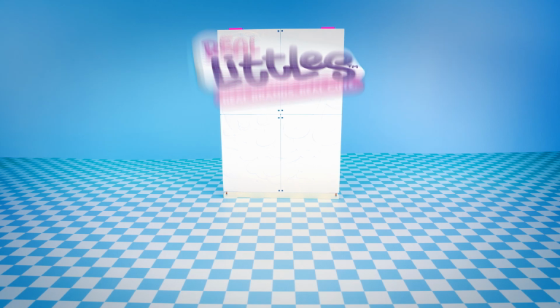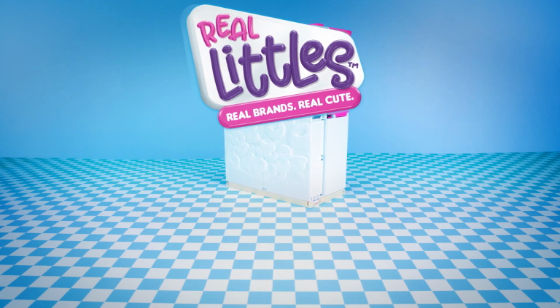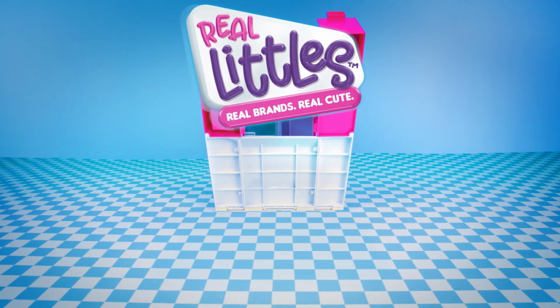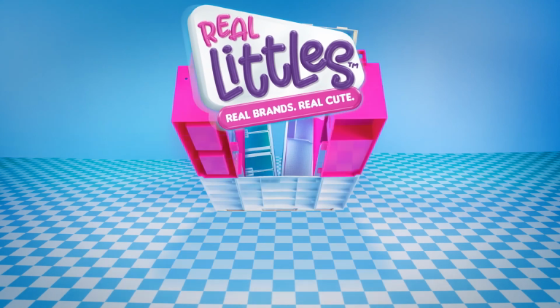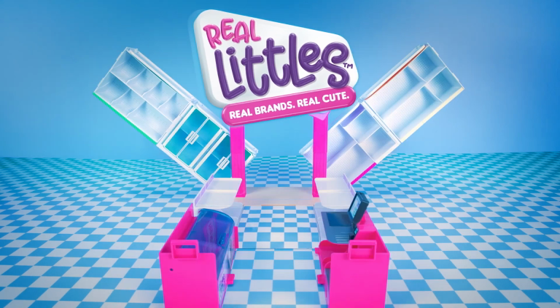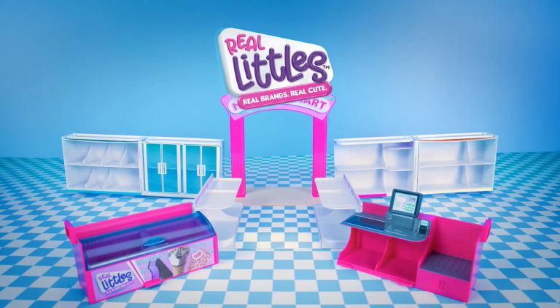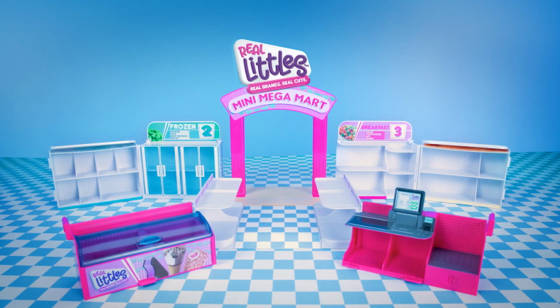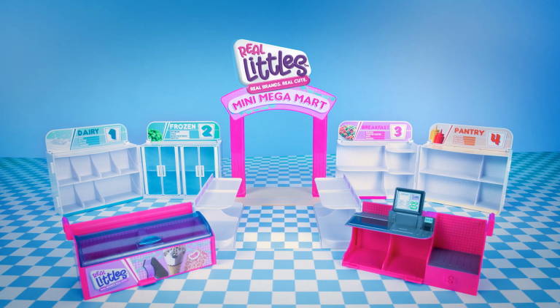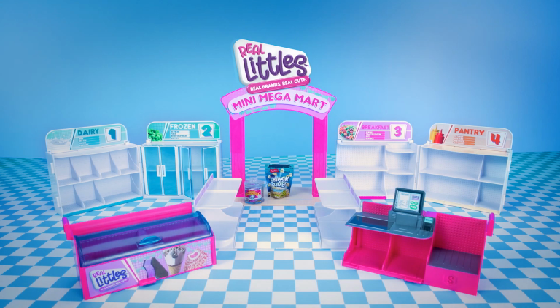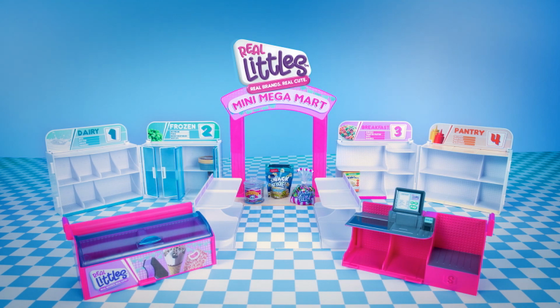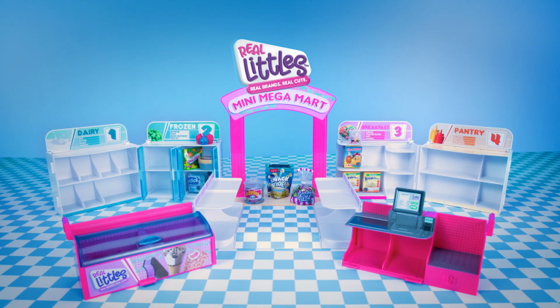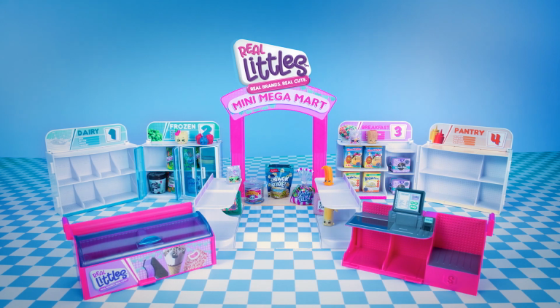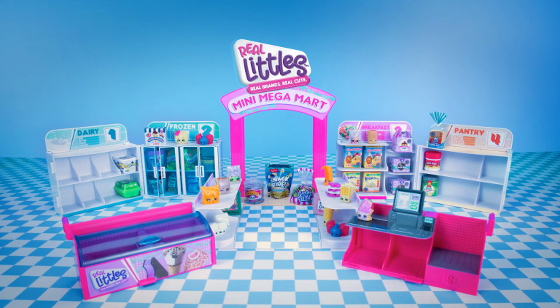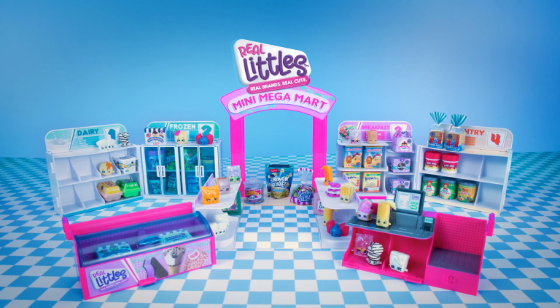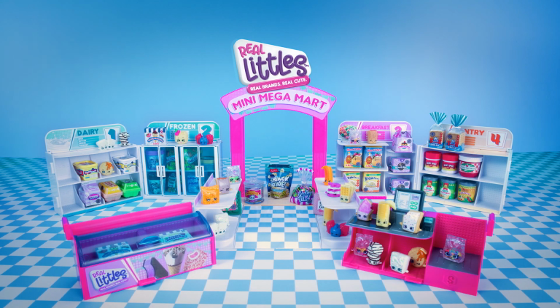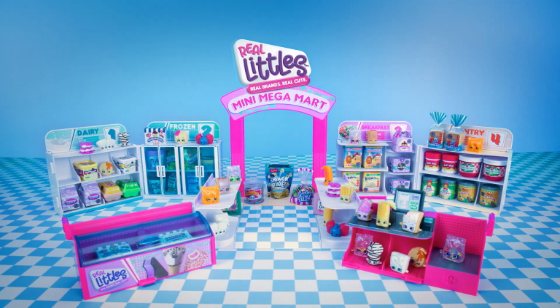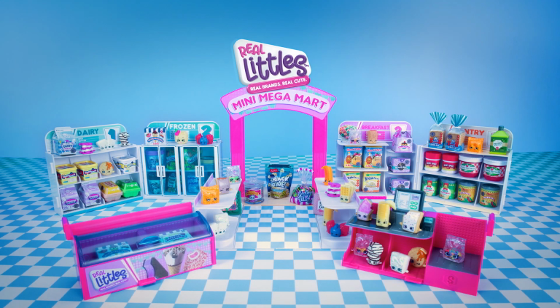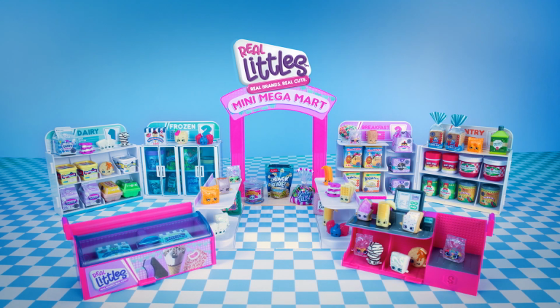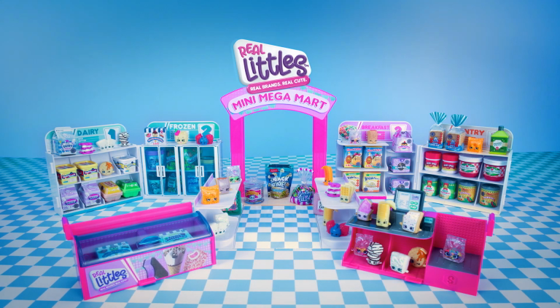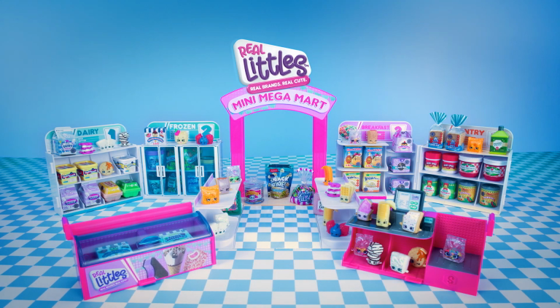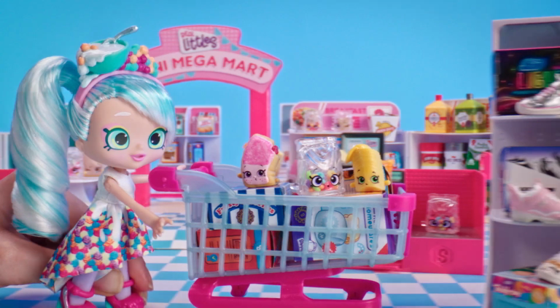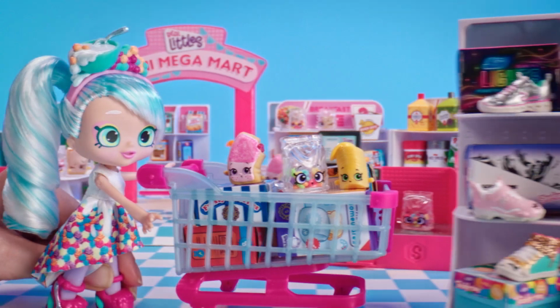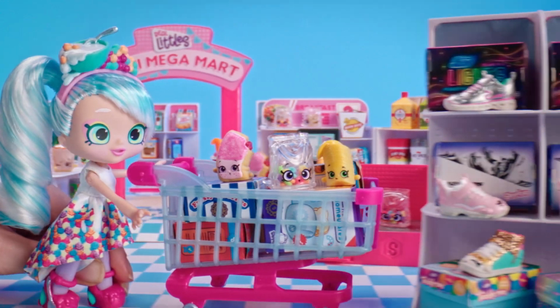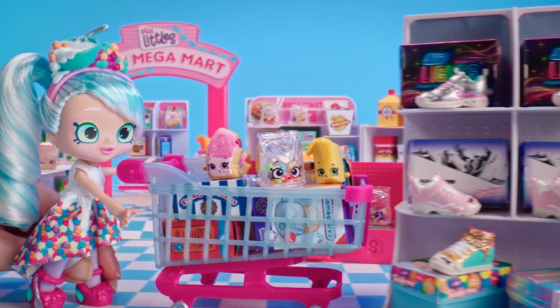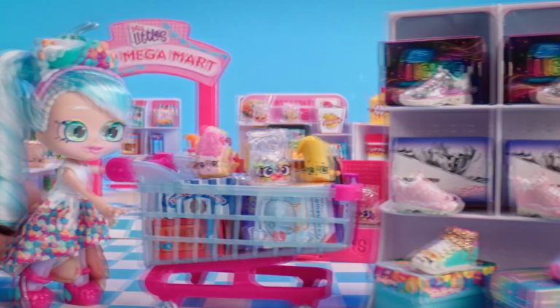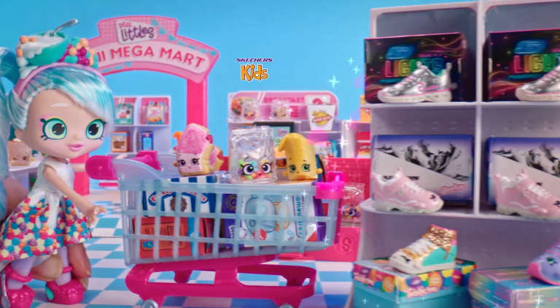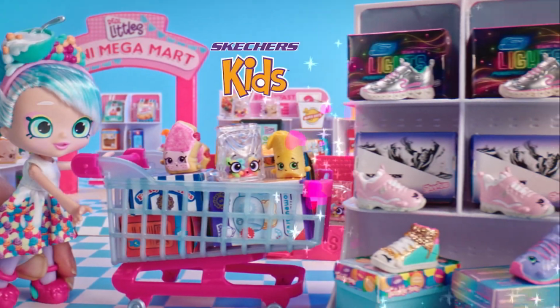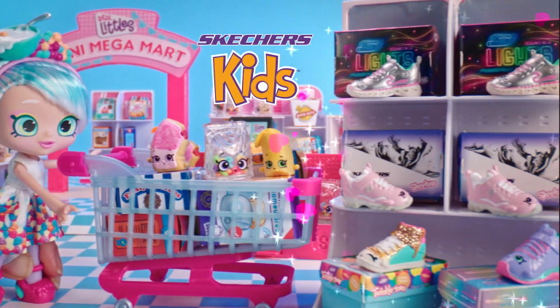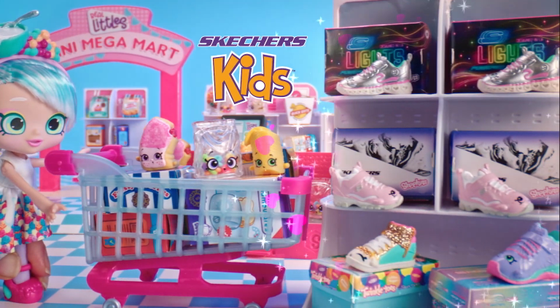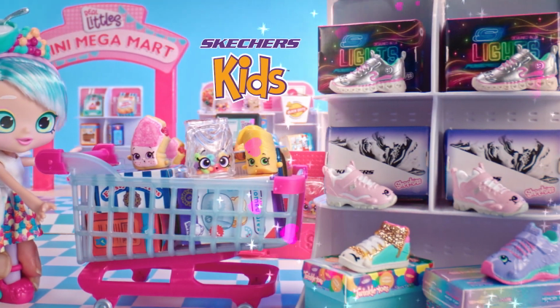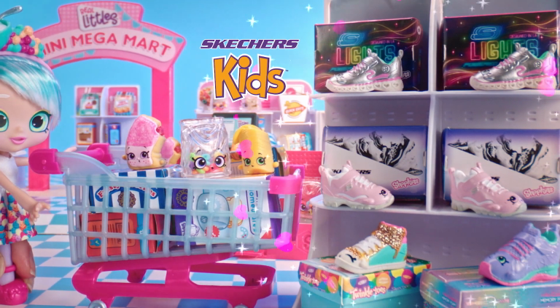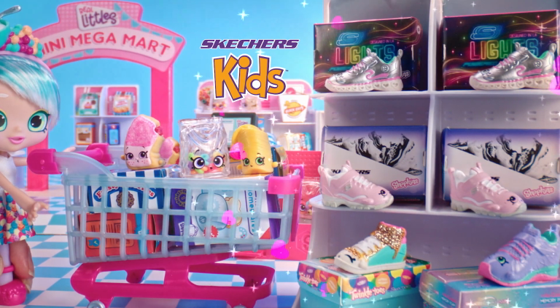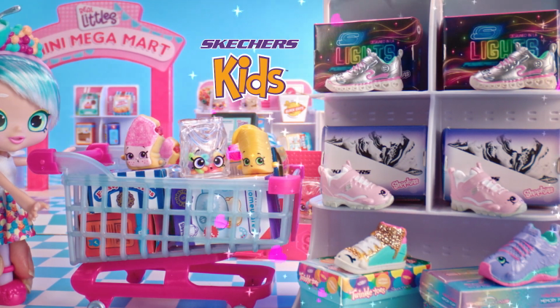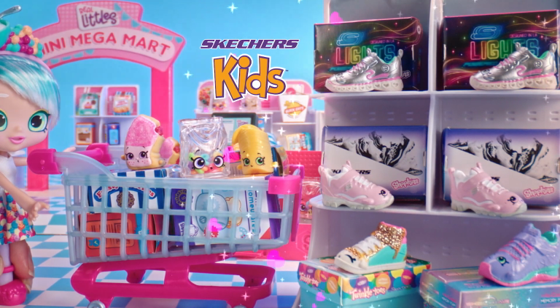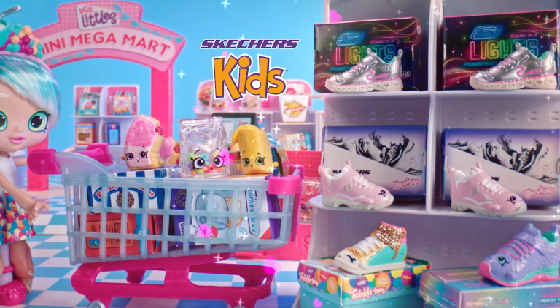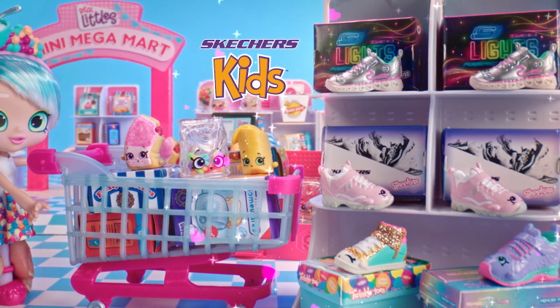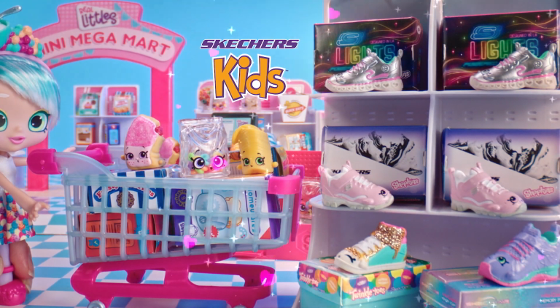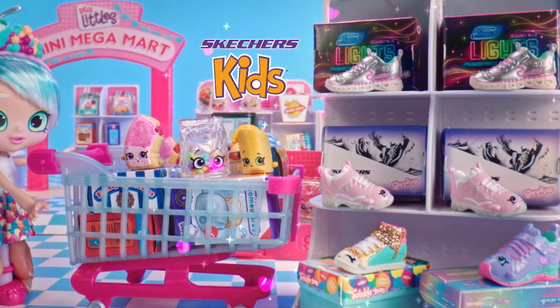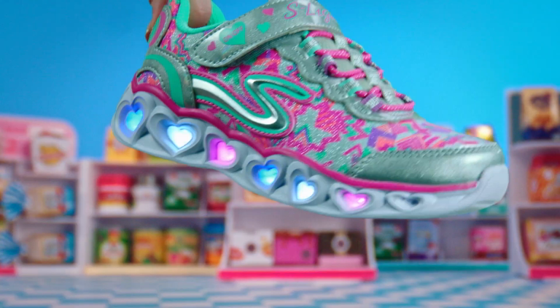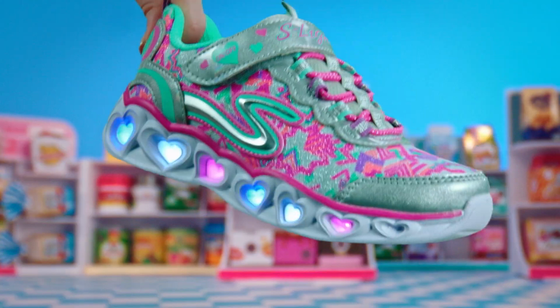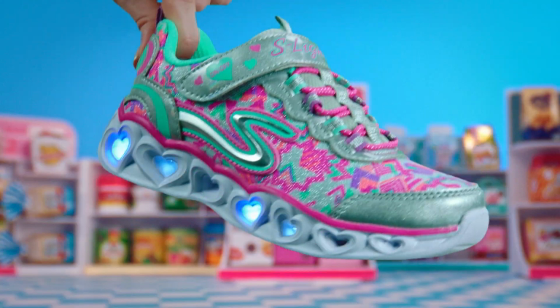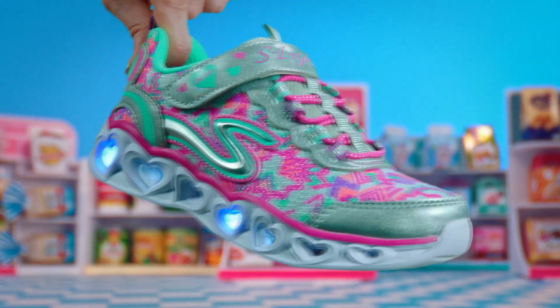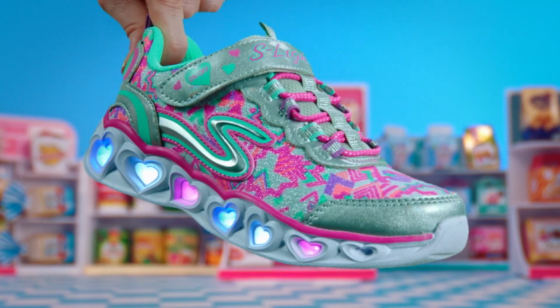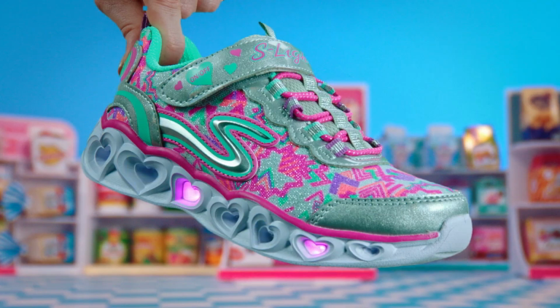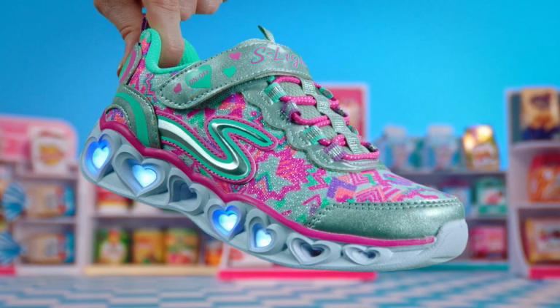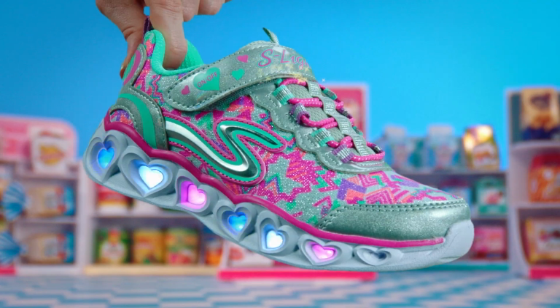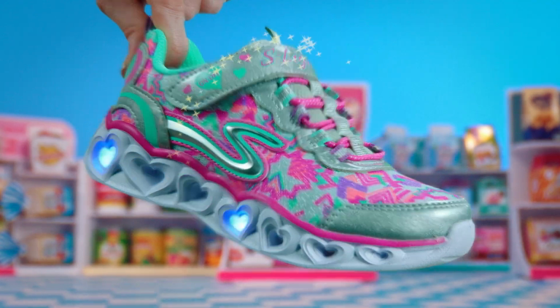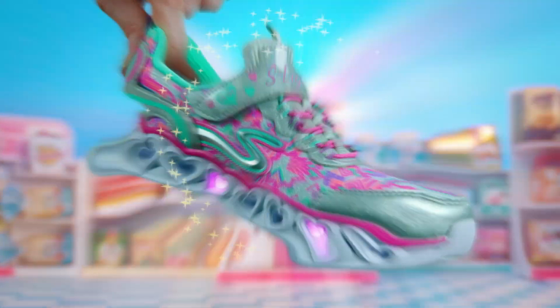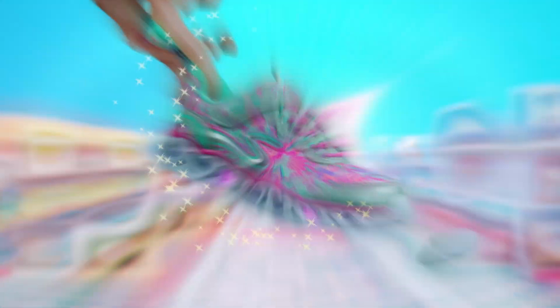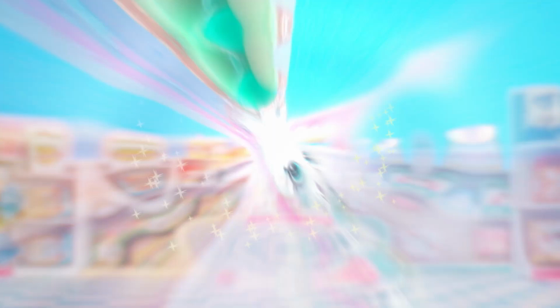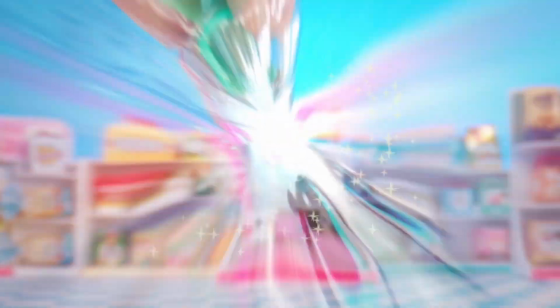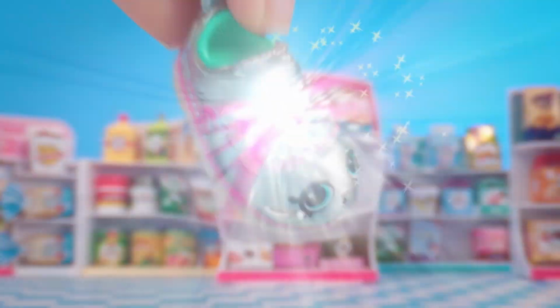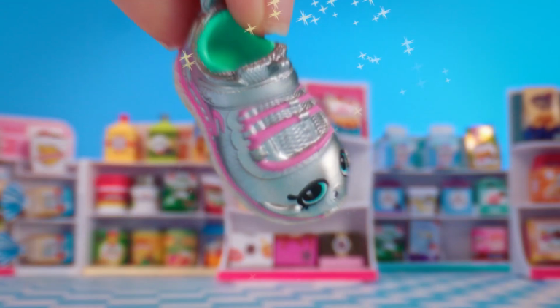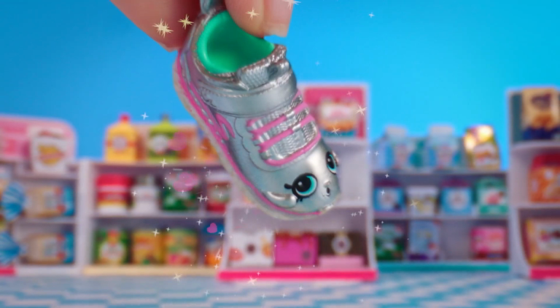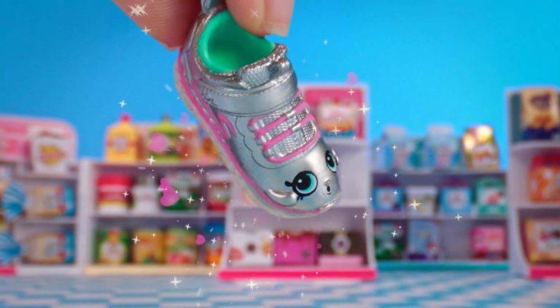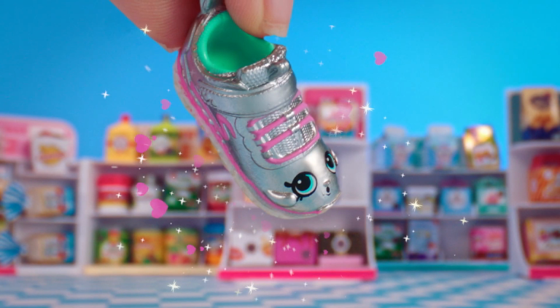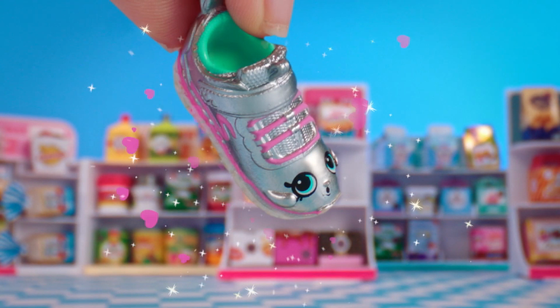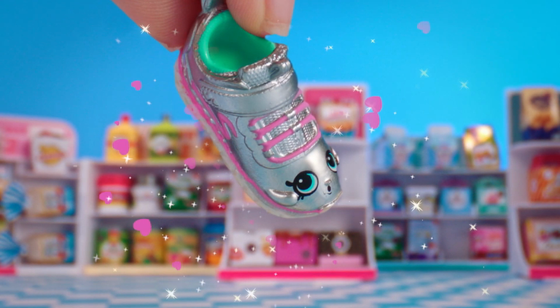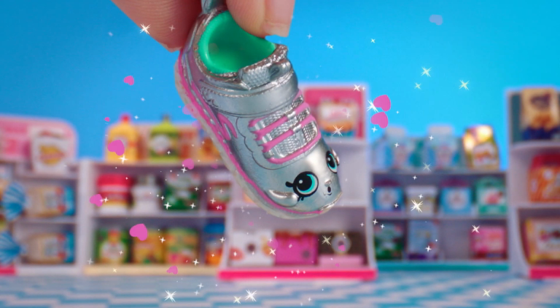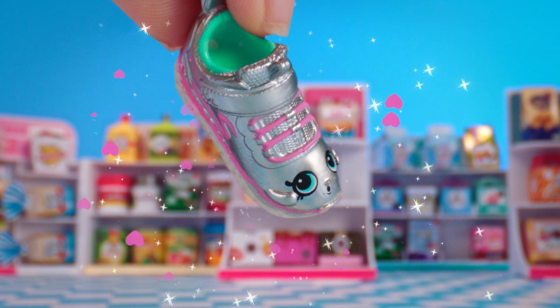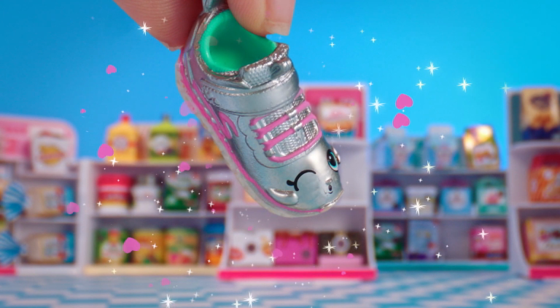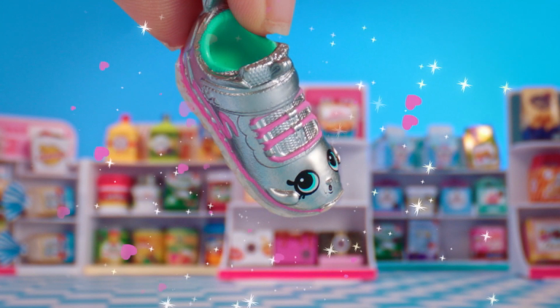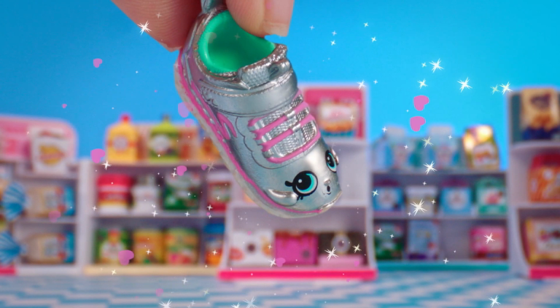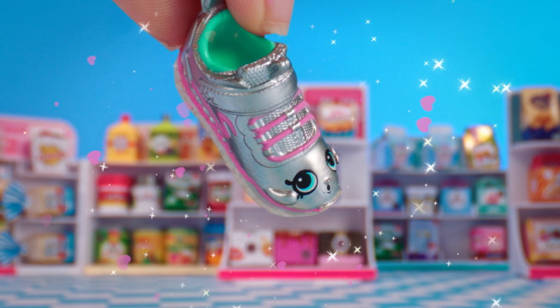Shopkins Real Littles! Real Shopkins Real Little! Real Brands! Wow! Real Skechers! Real Little! How can you resist?